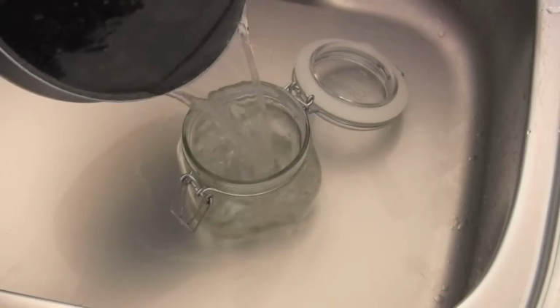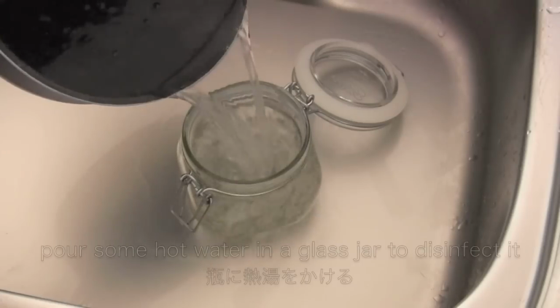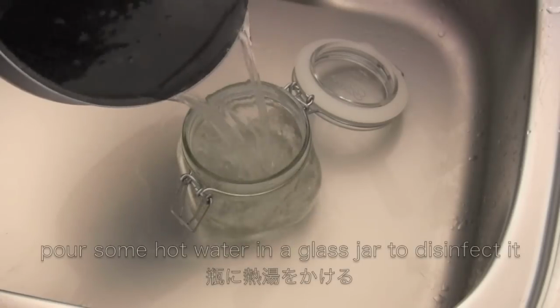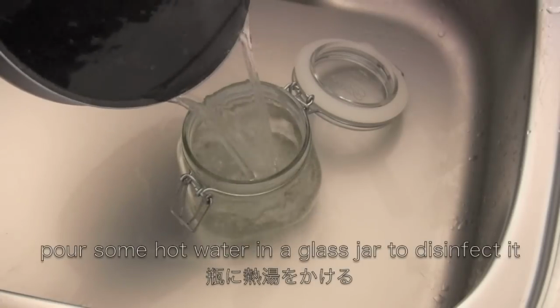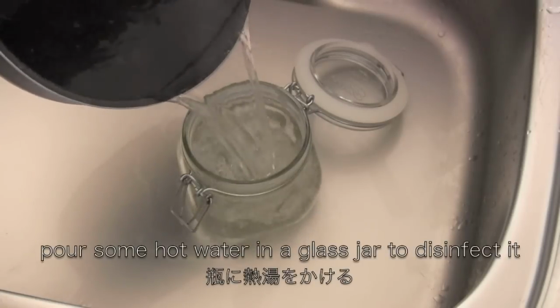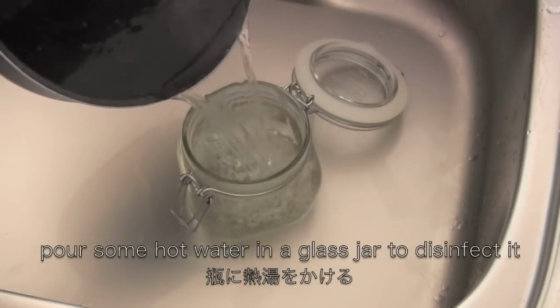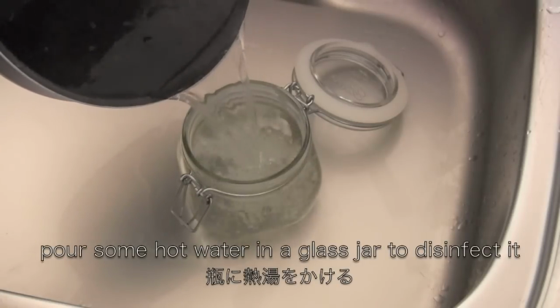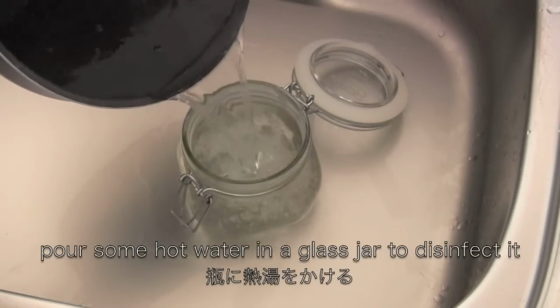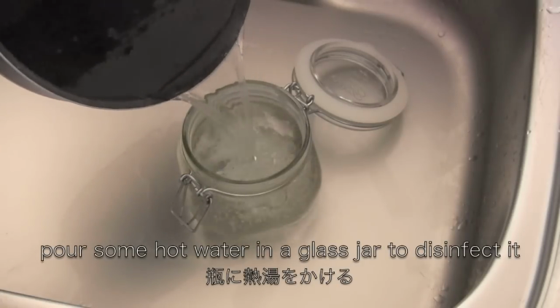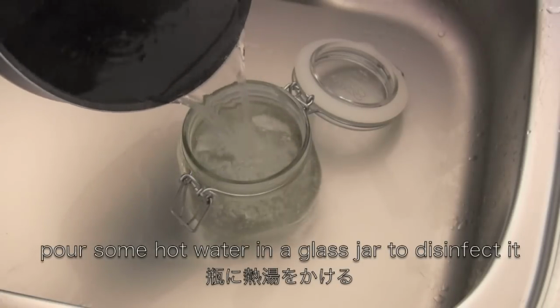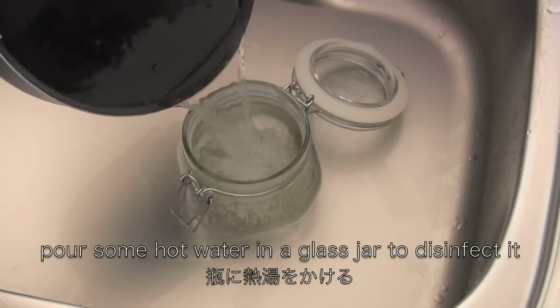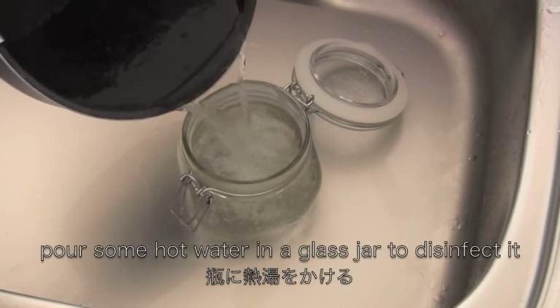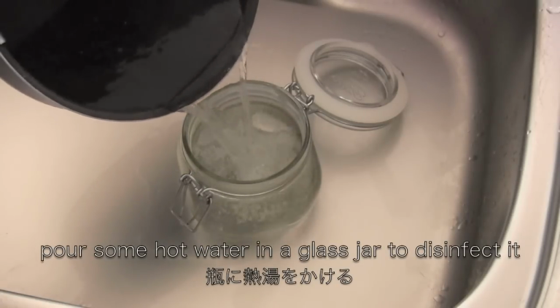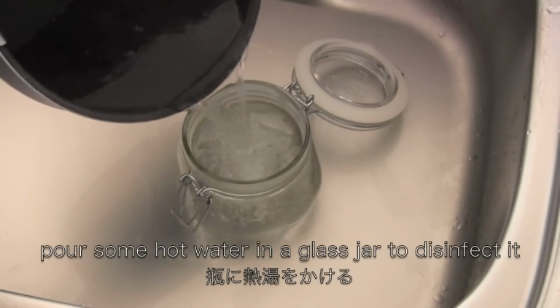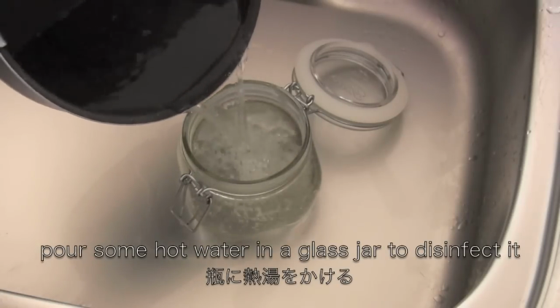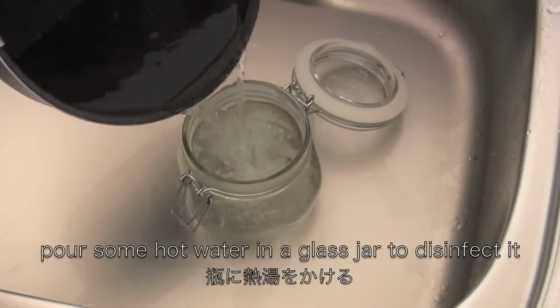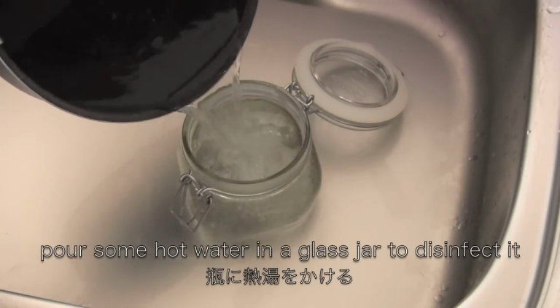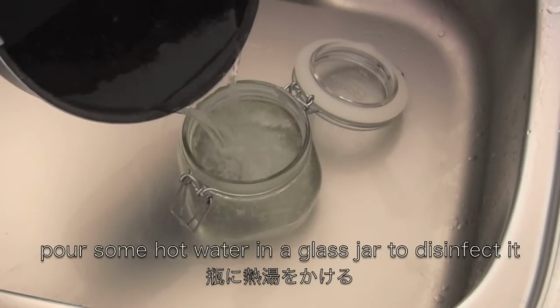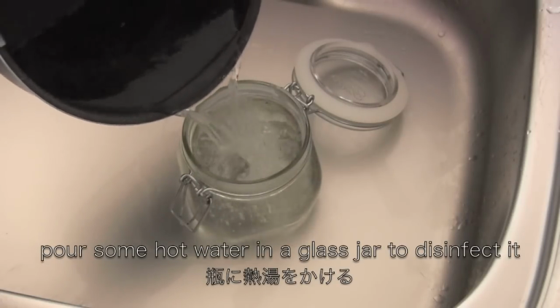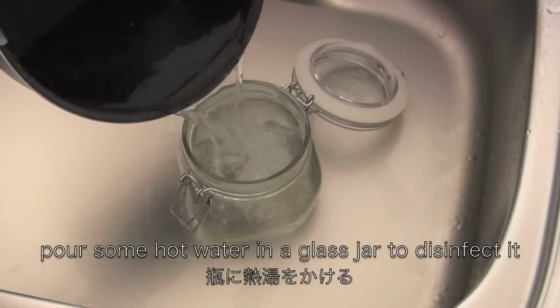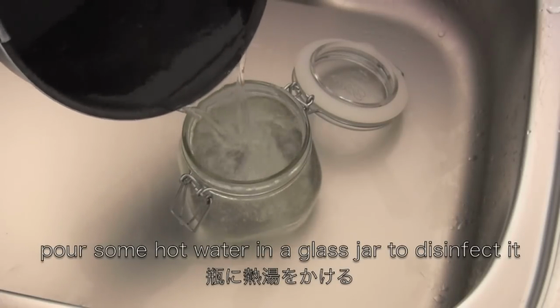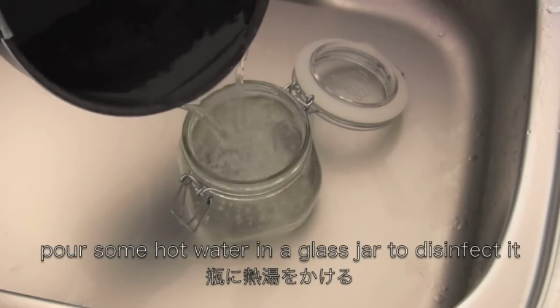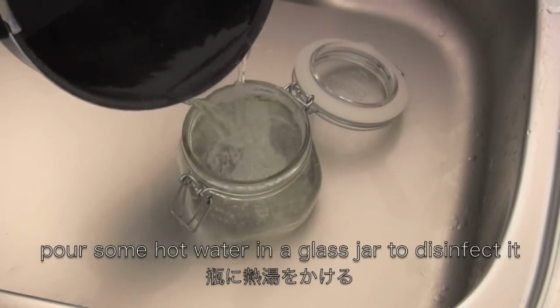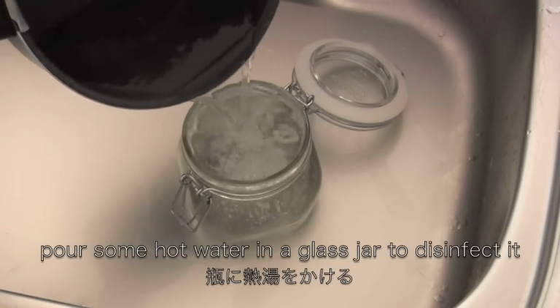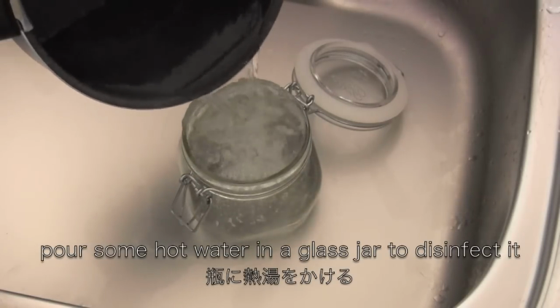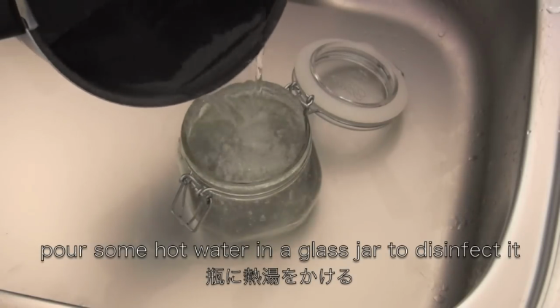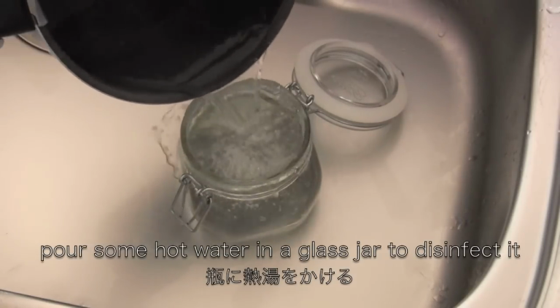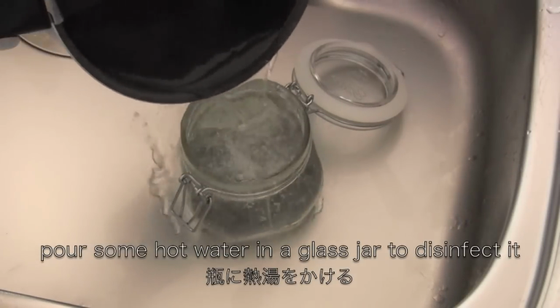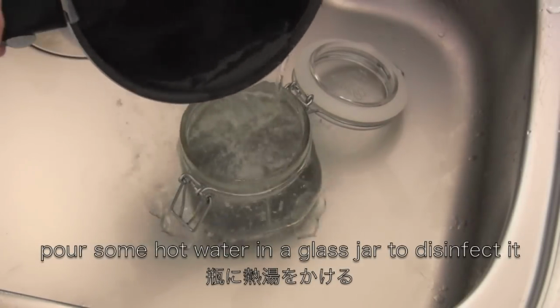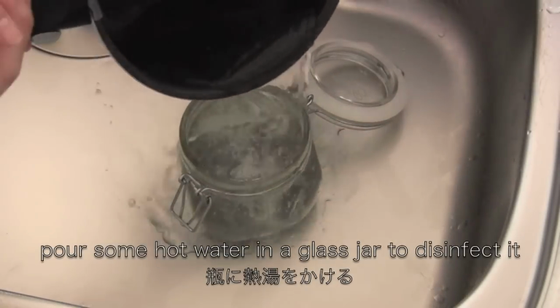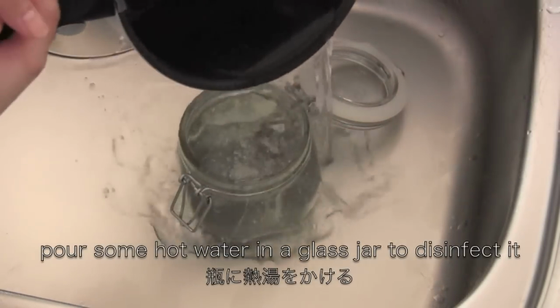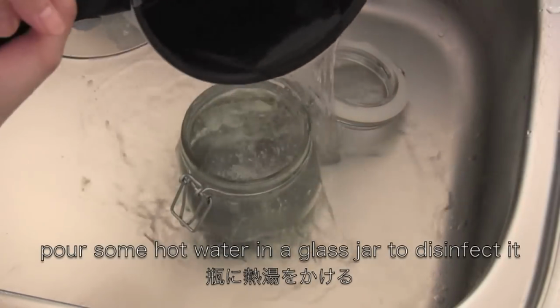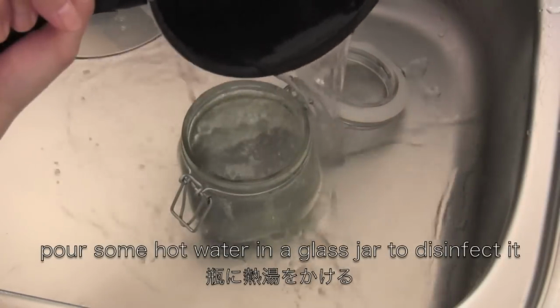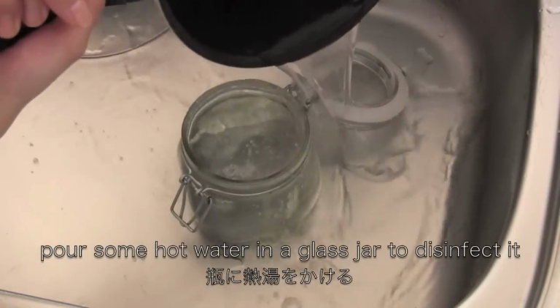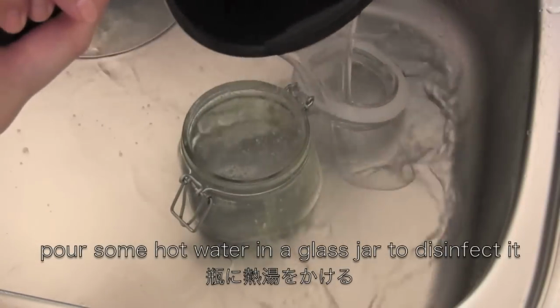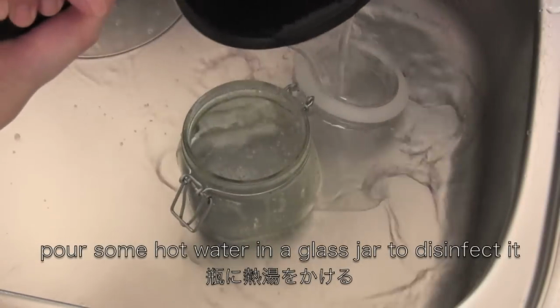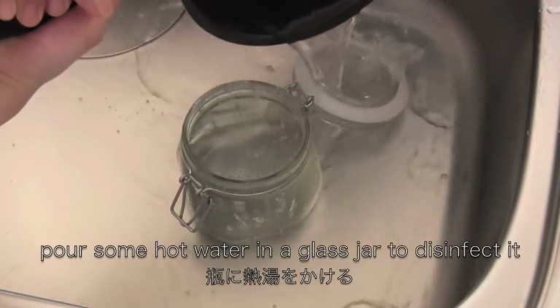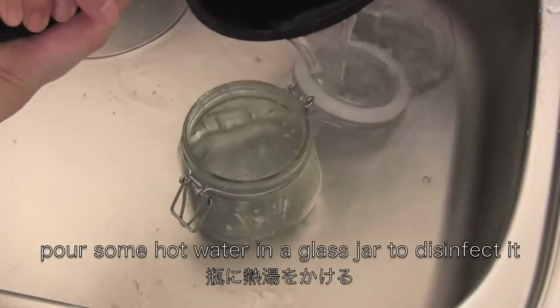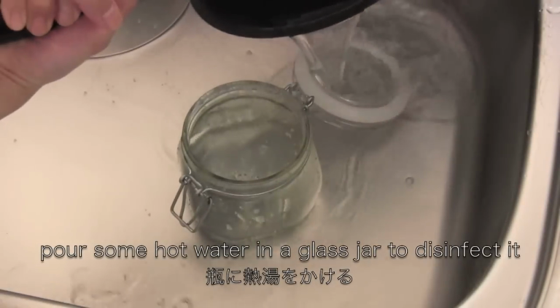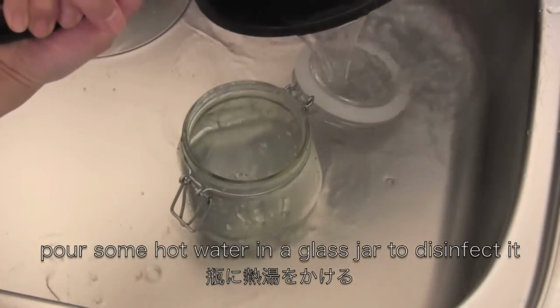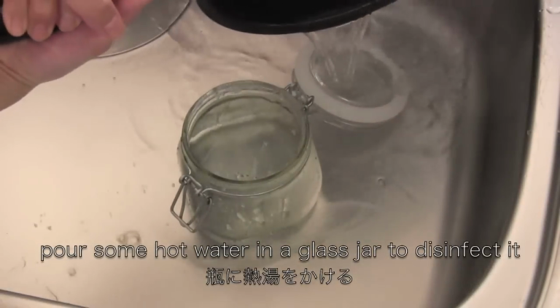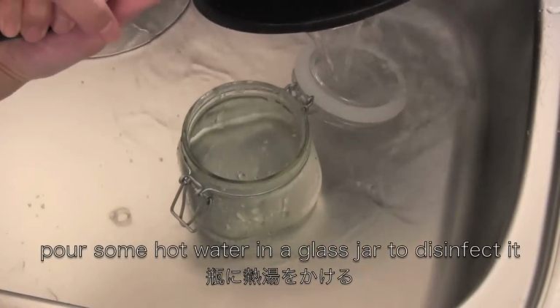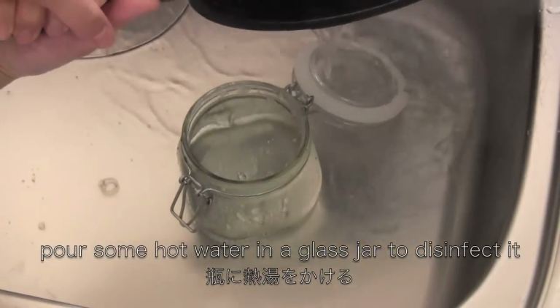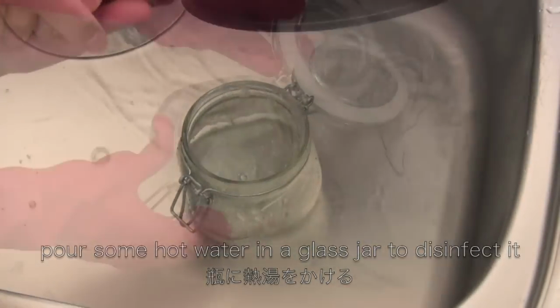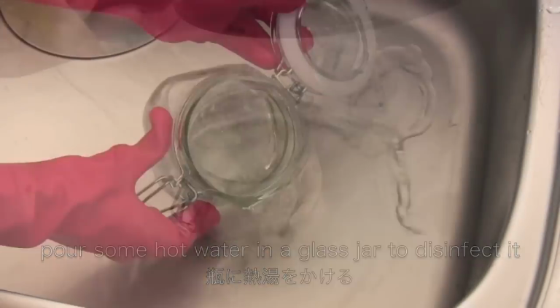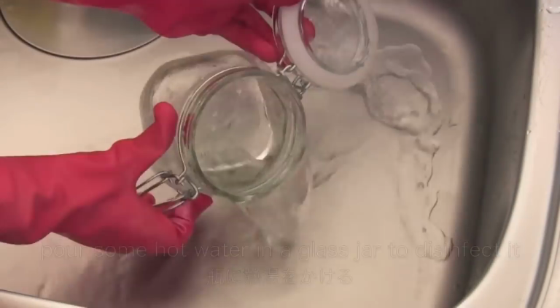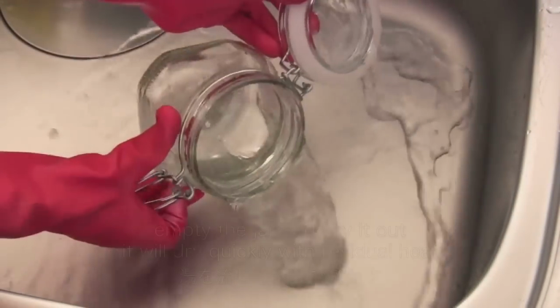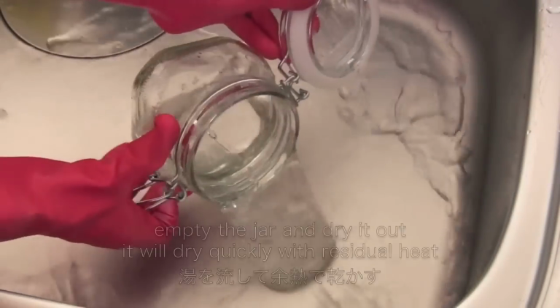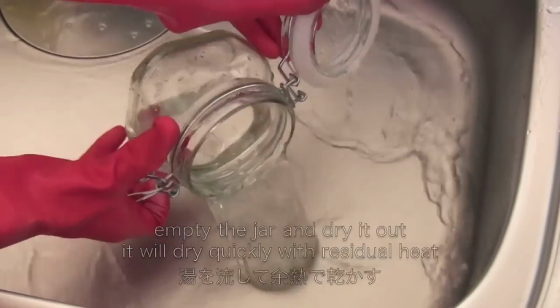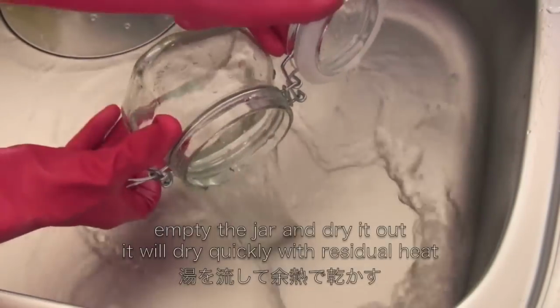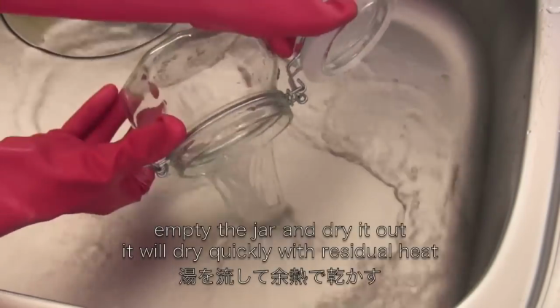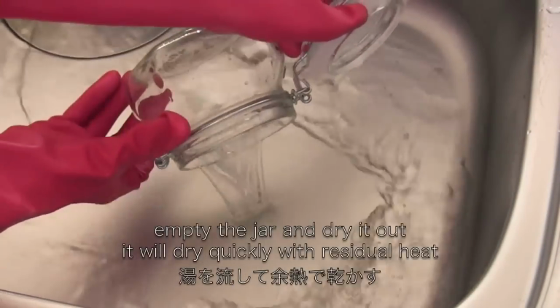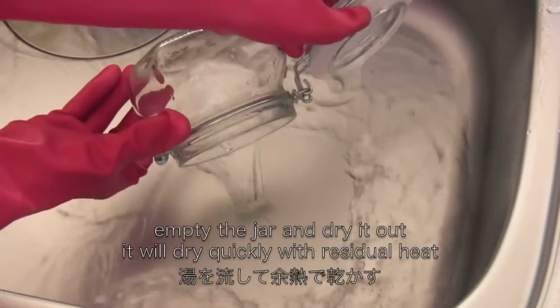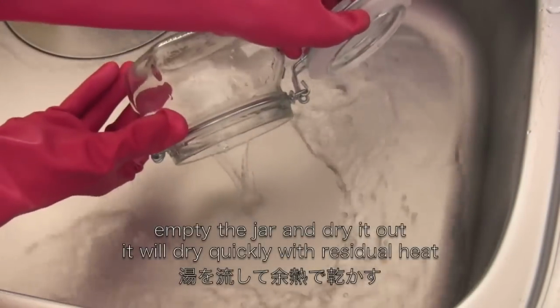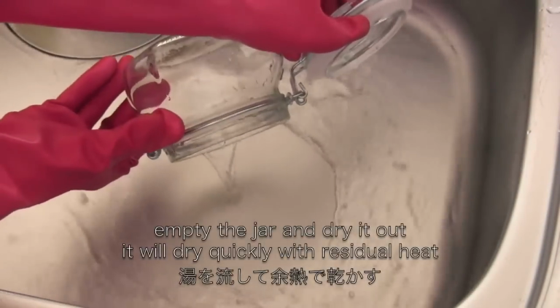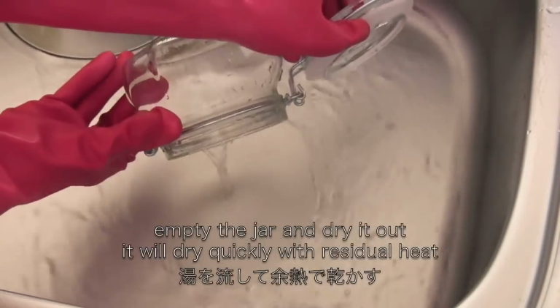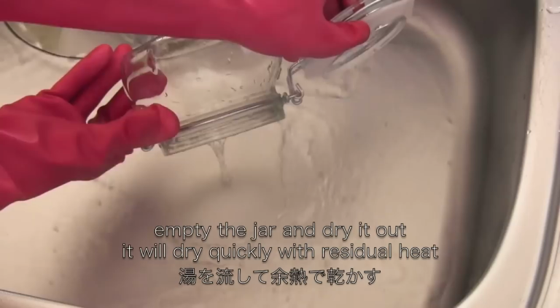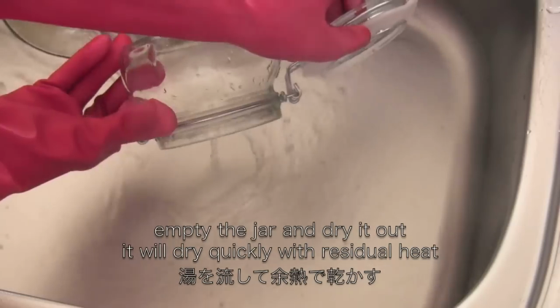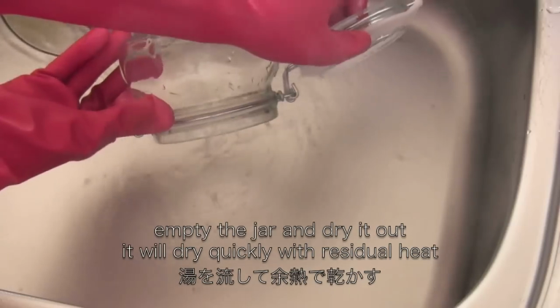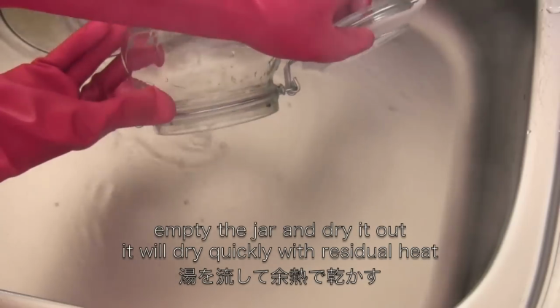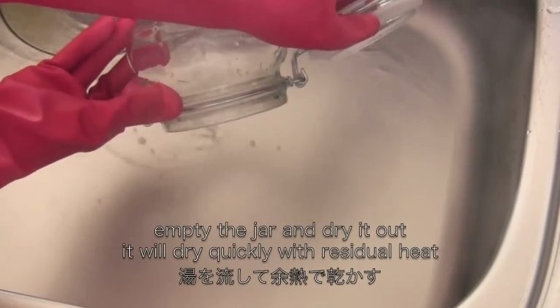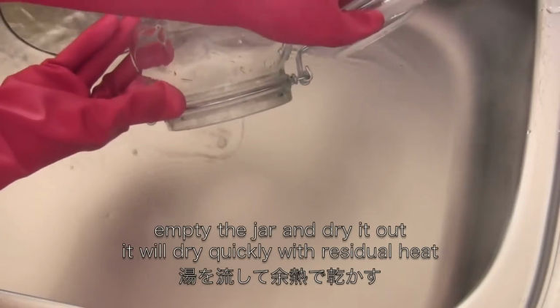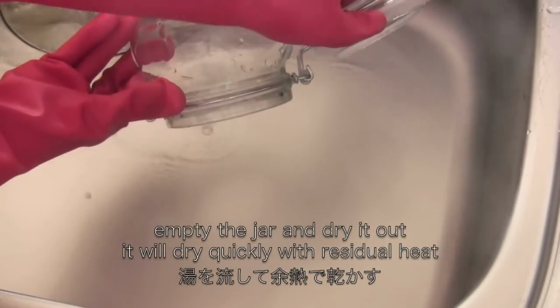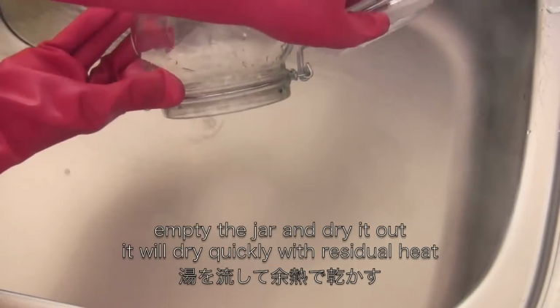Pour some hot water in a glass jar to disinfect it. Then empty the jar and dry it out.